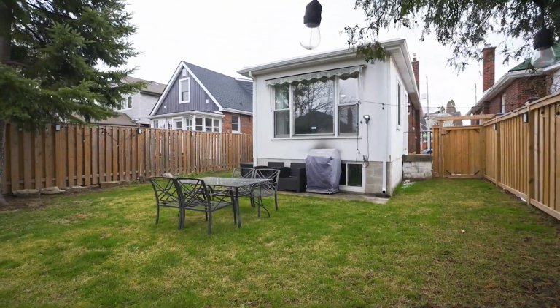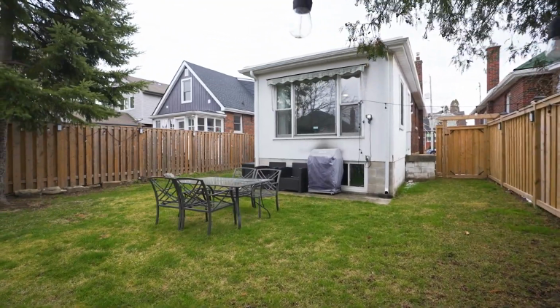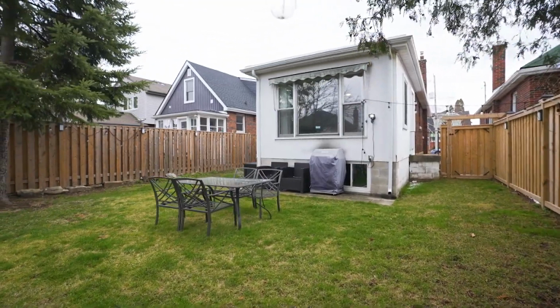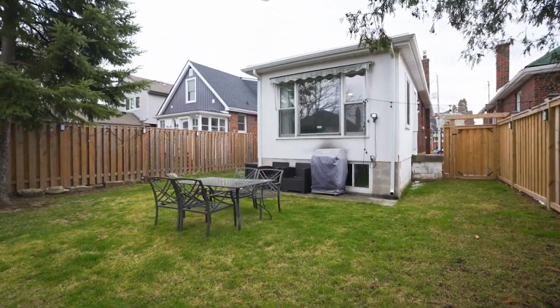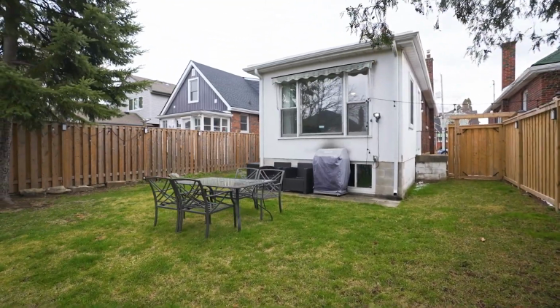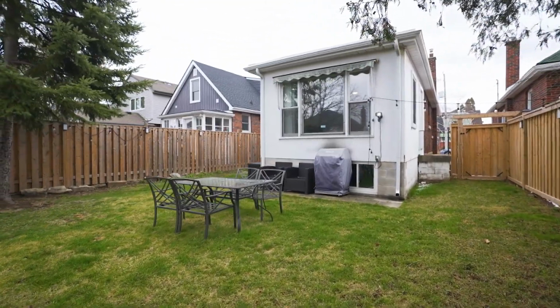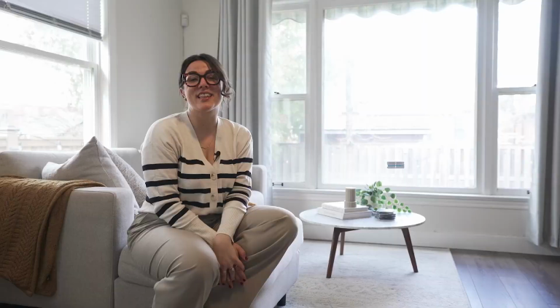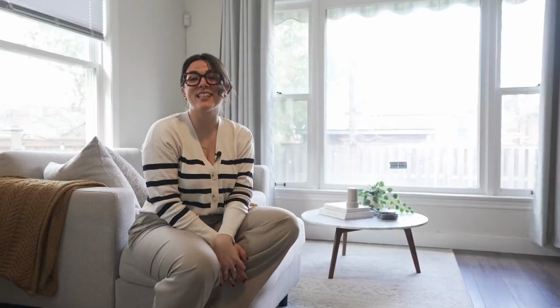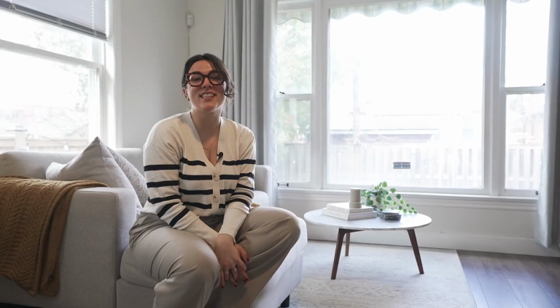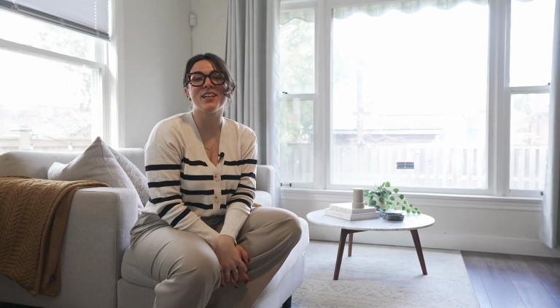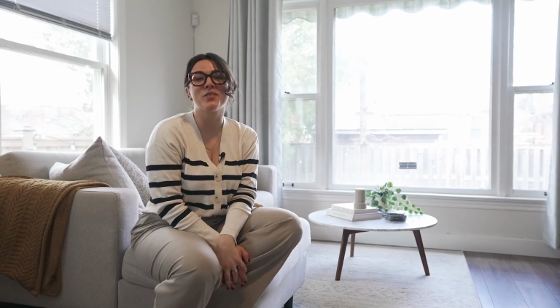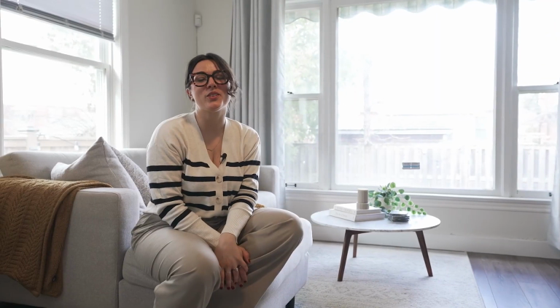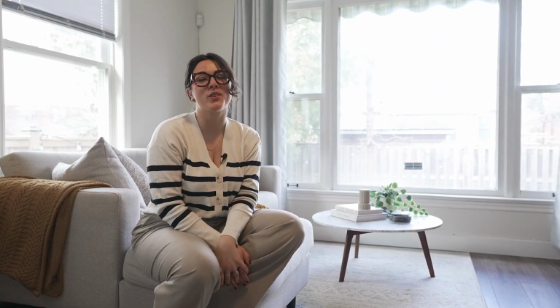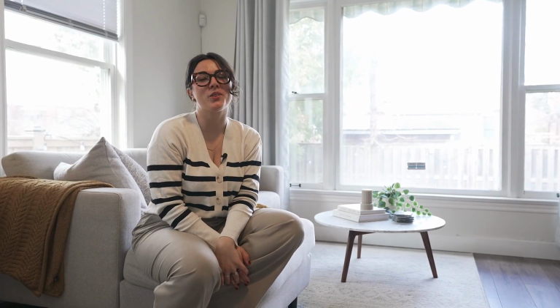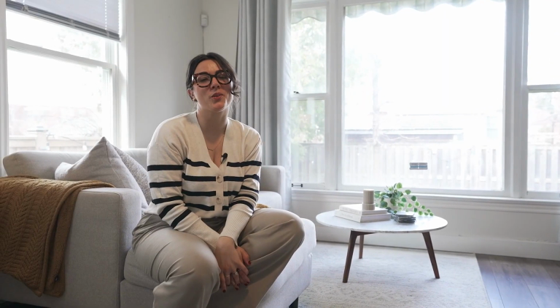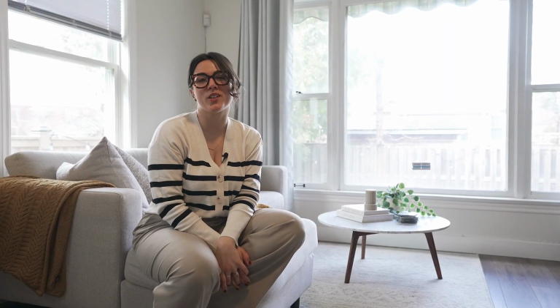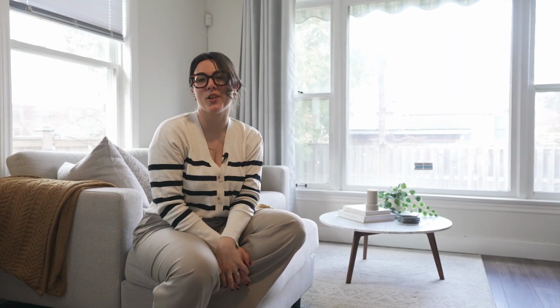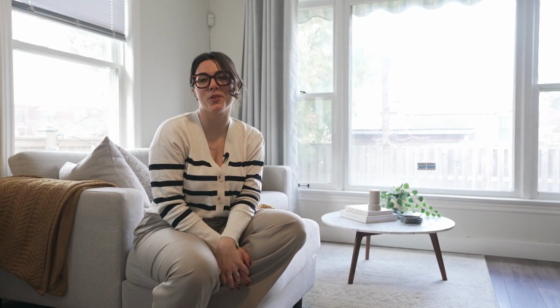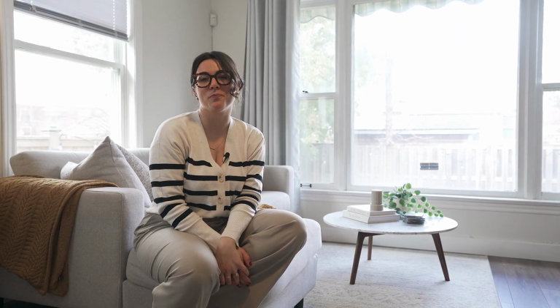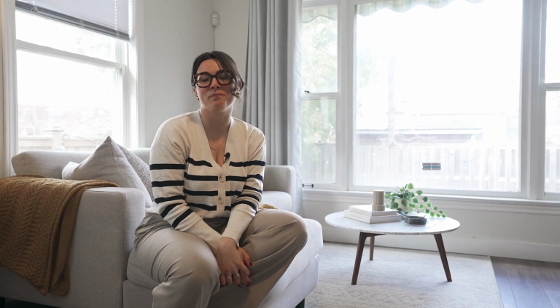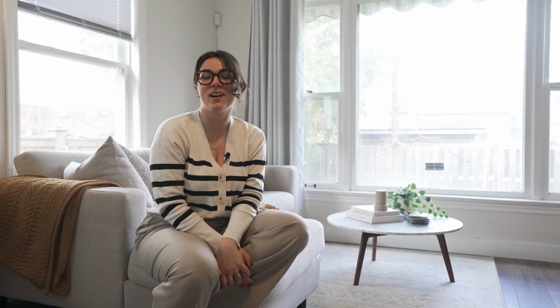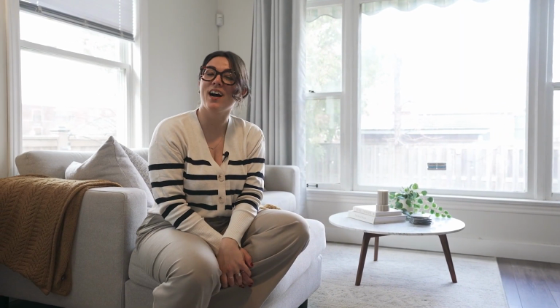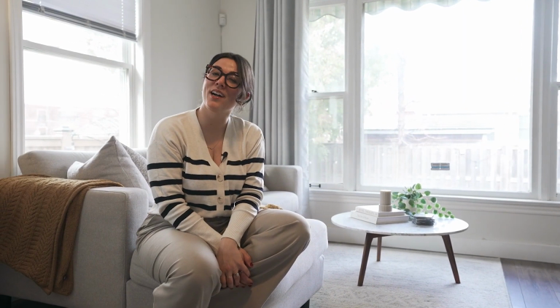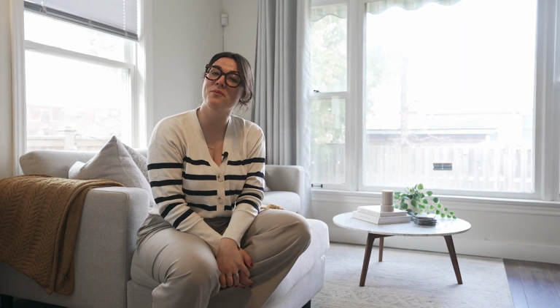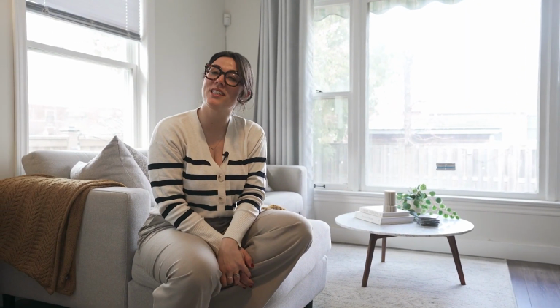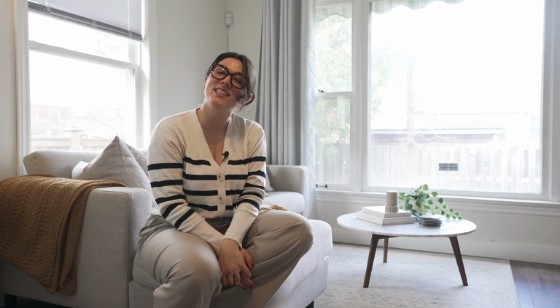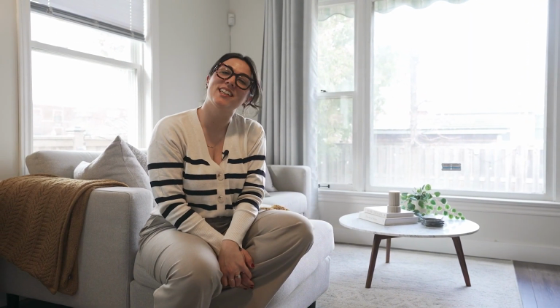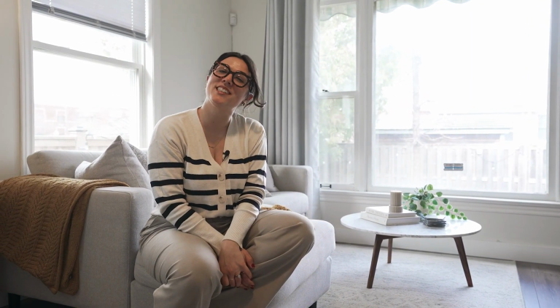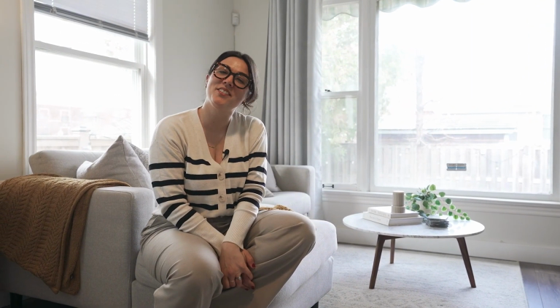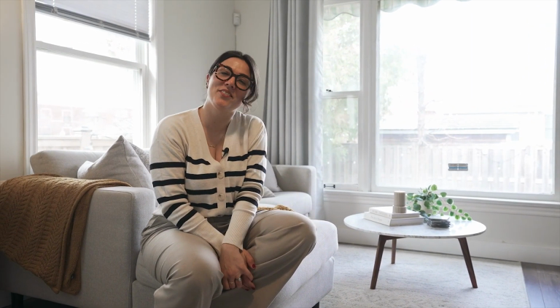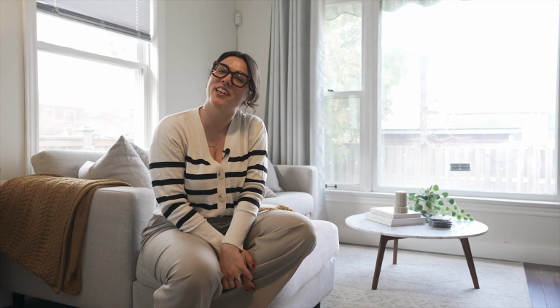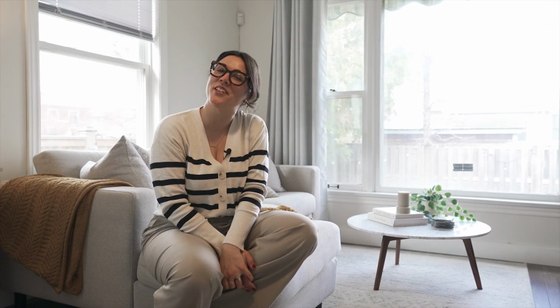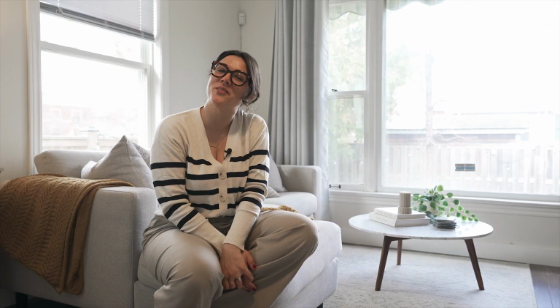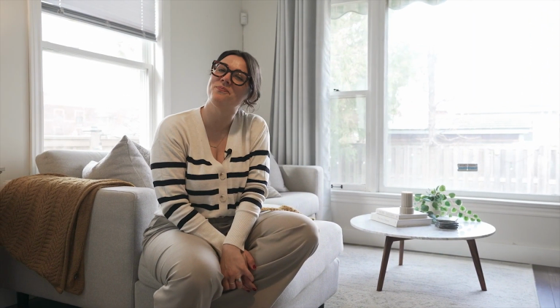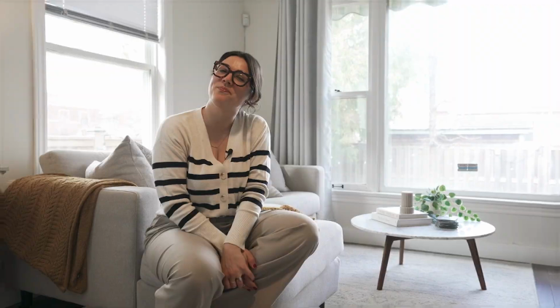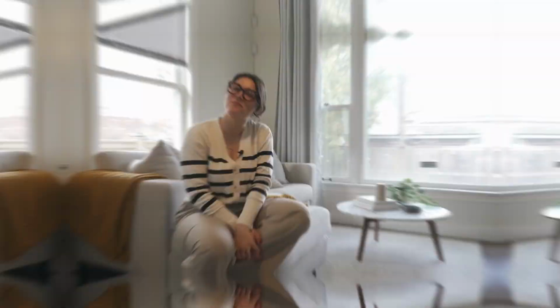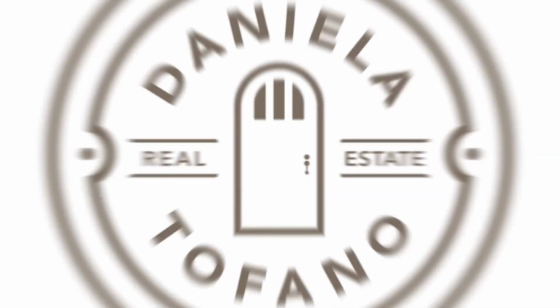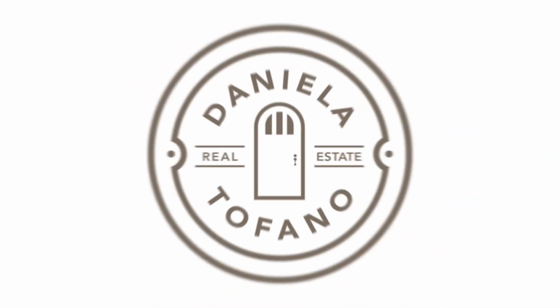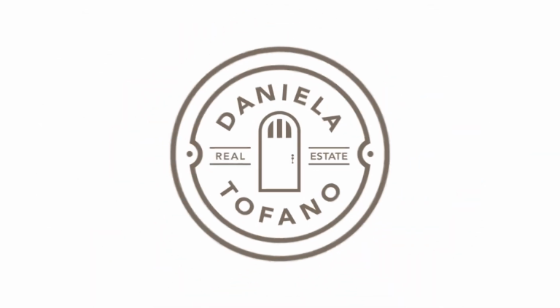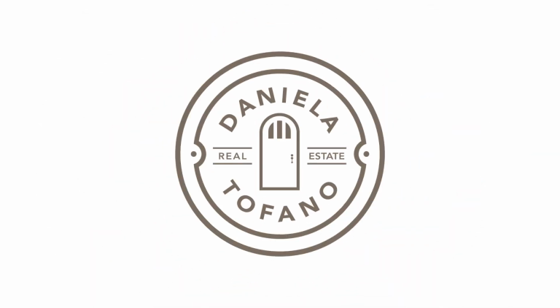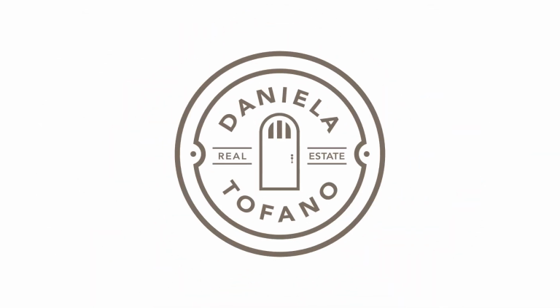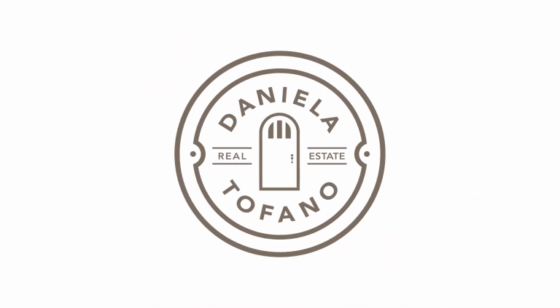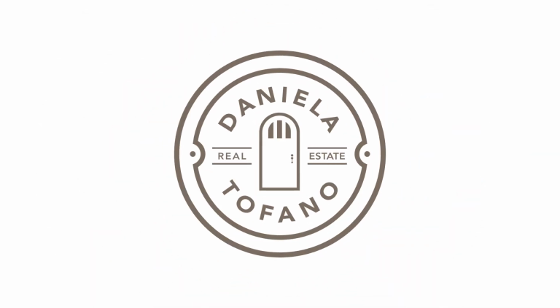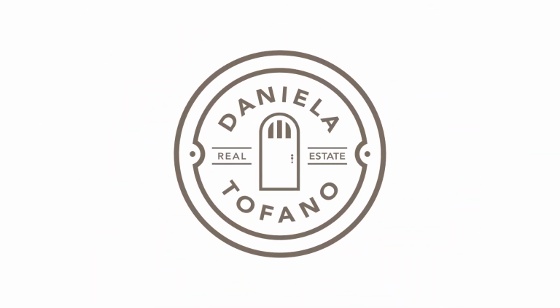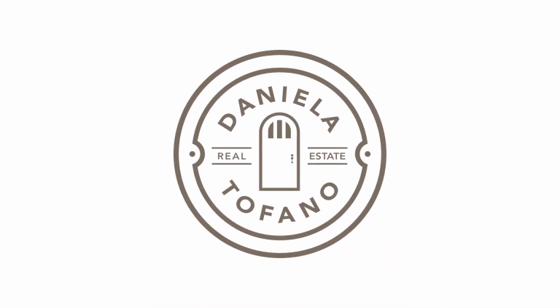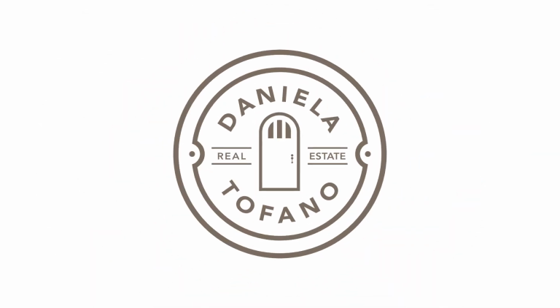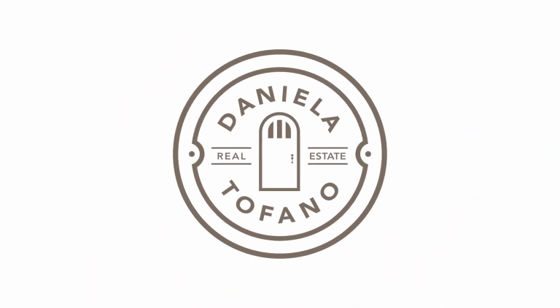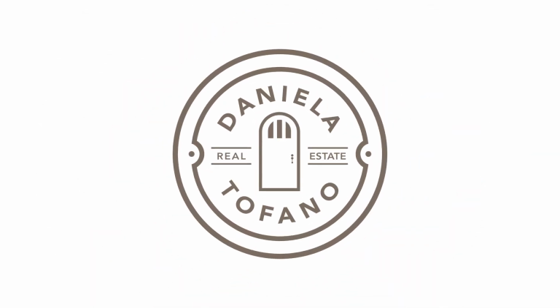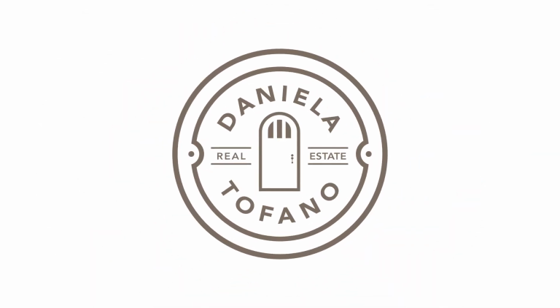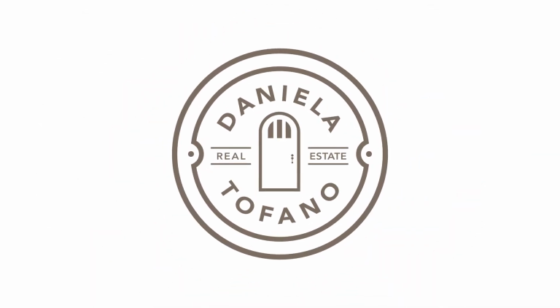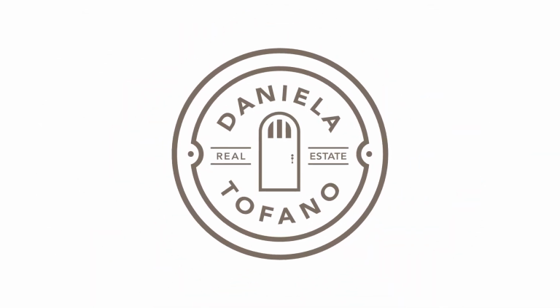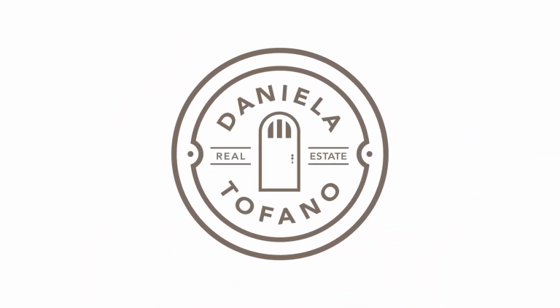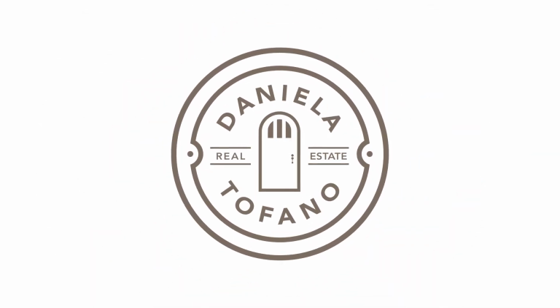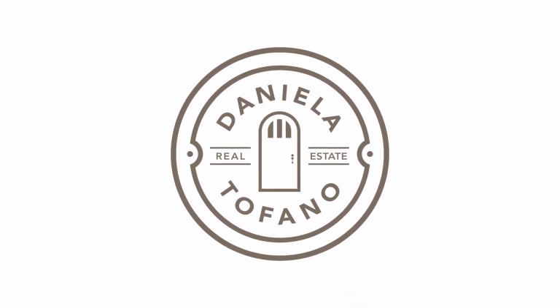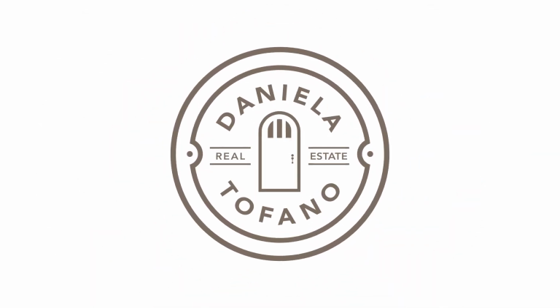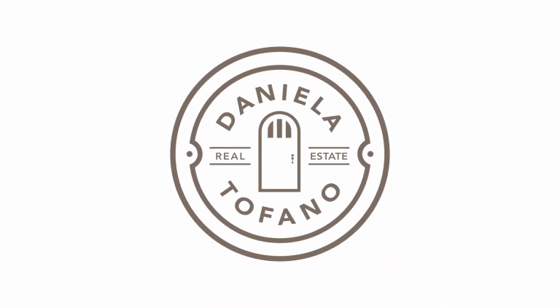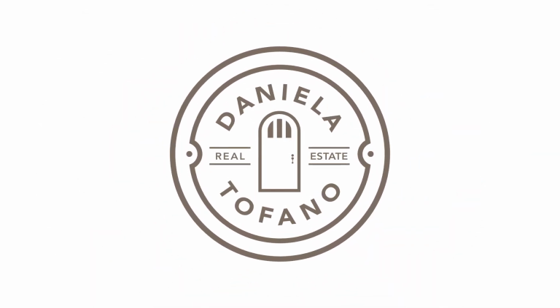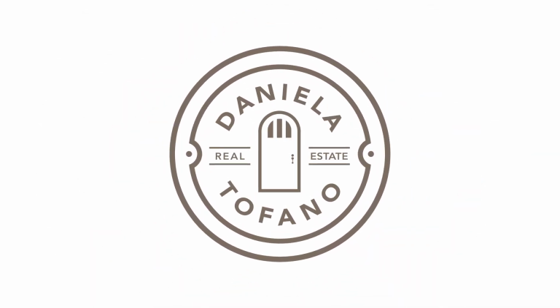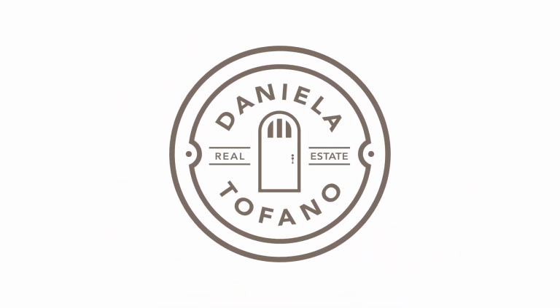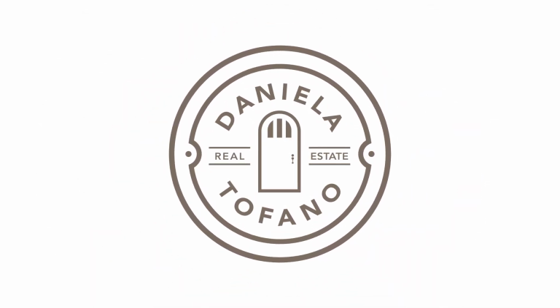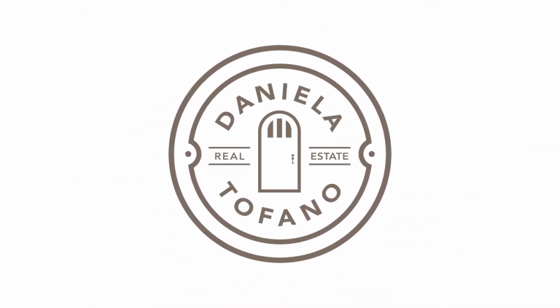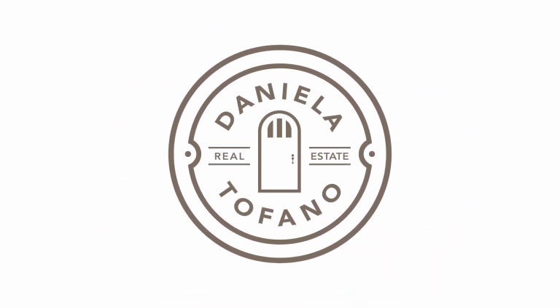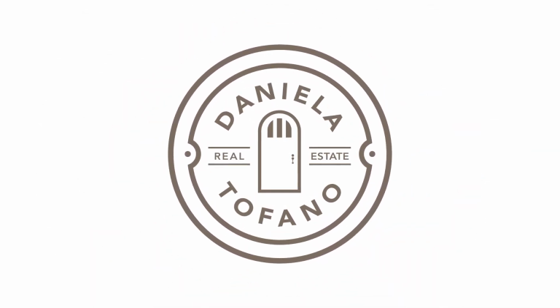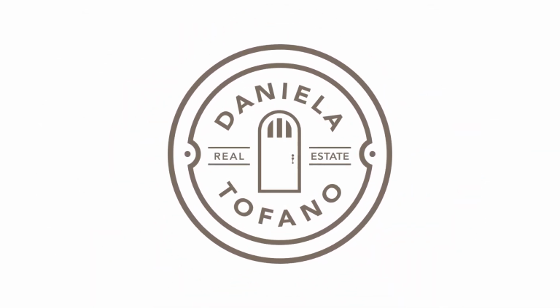Make this house your home. I'm Daniella Tufano — we'll see you next time.